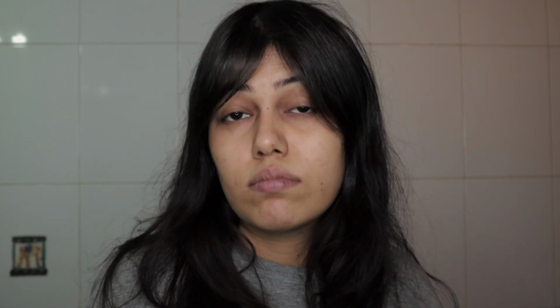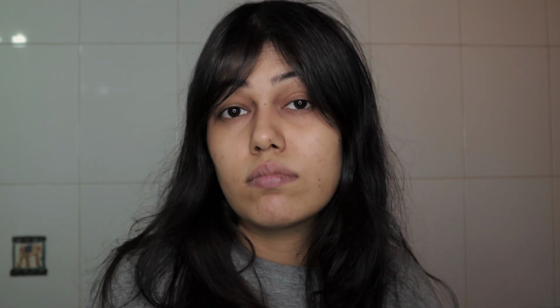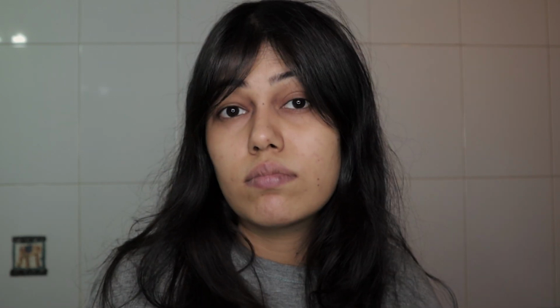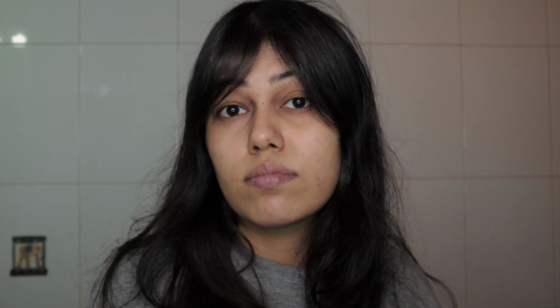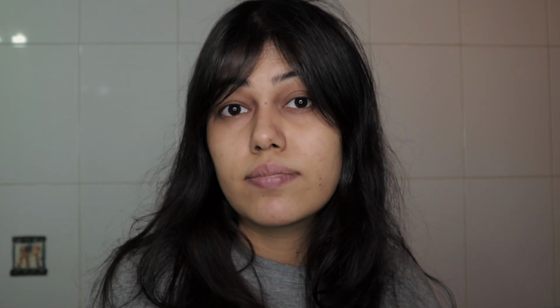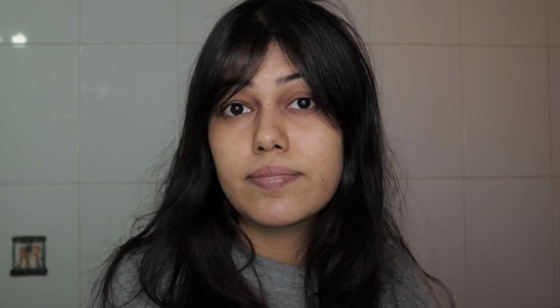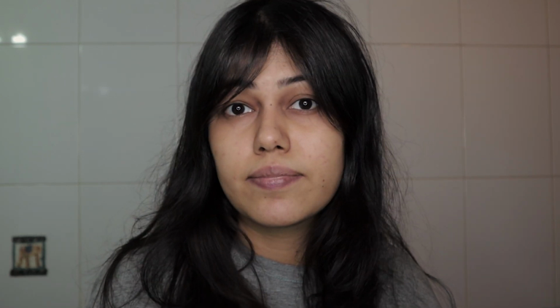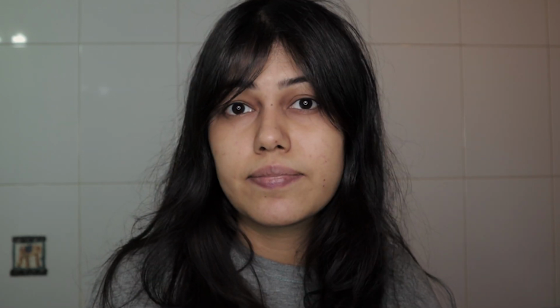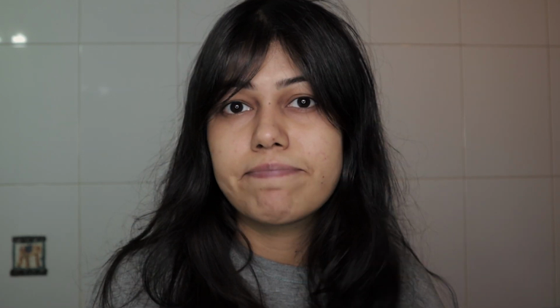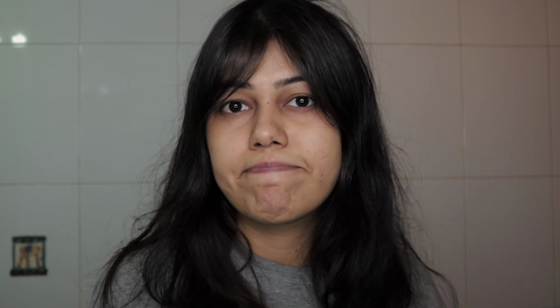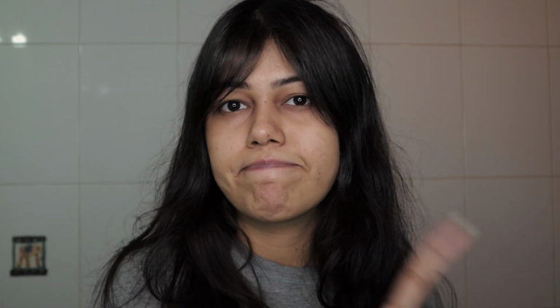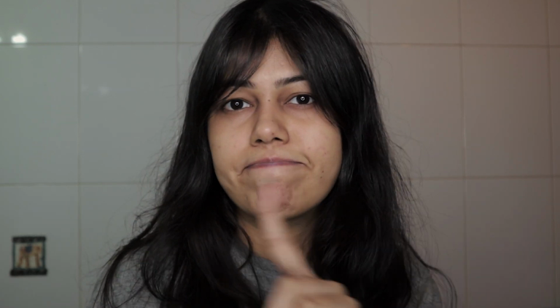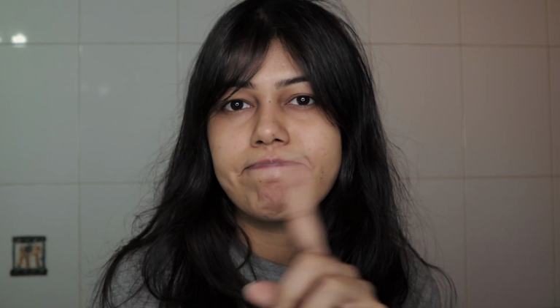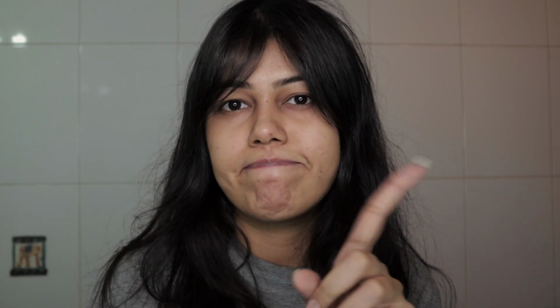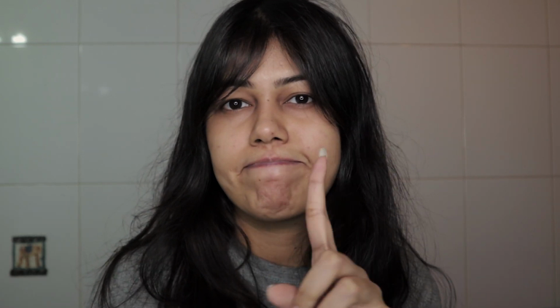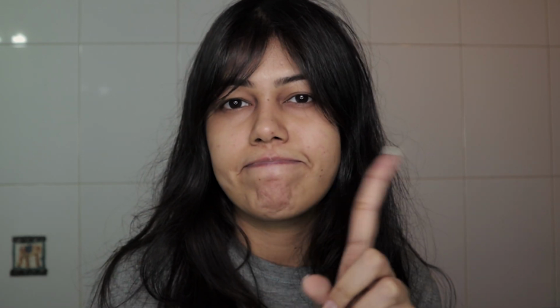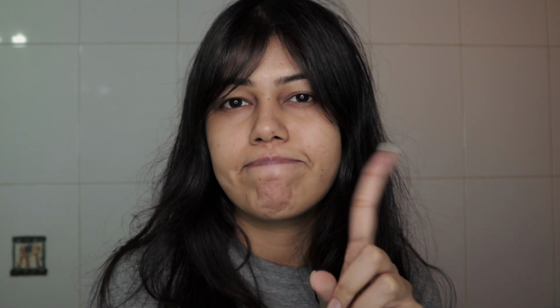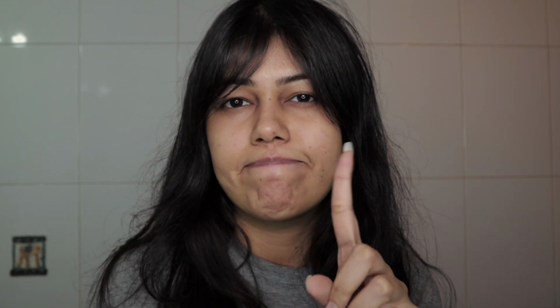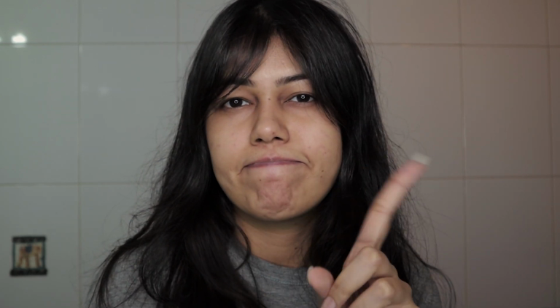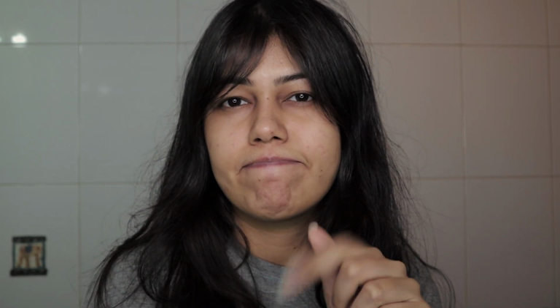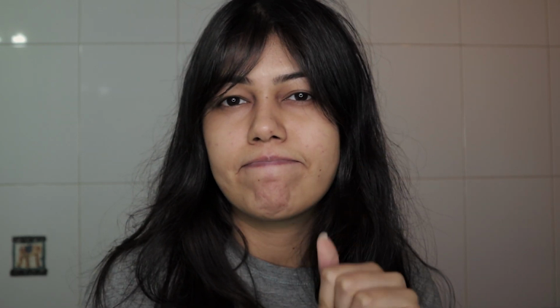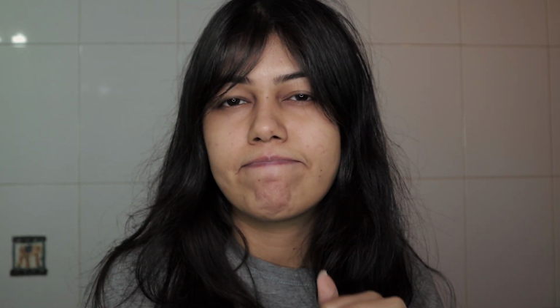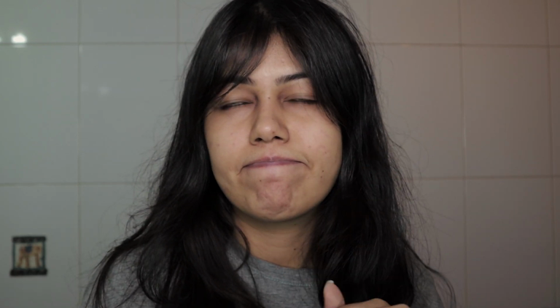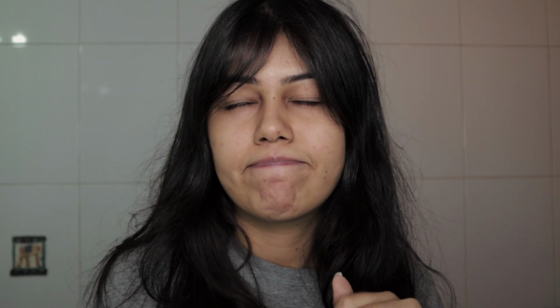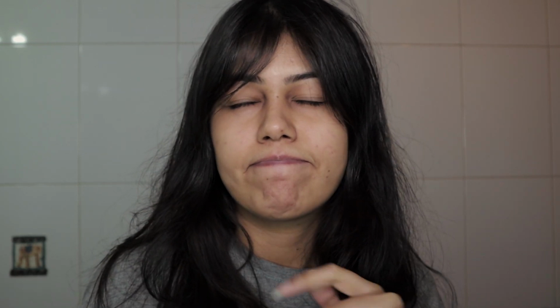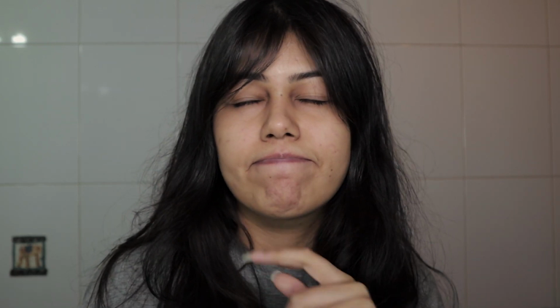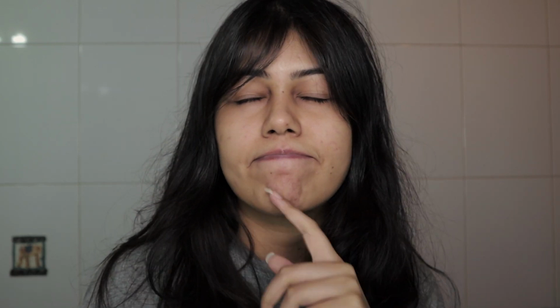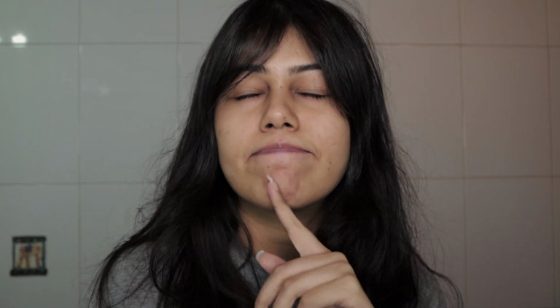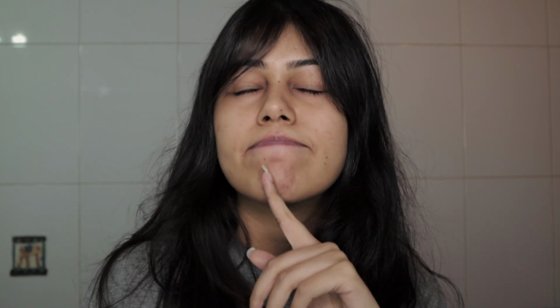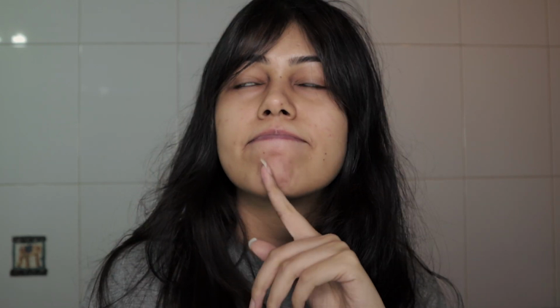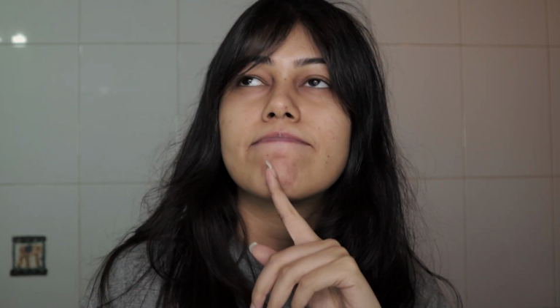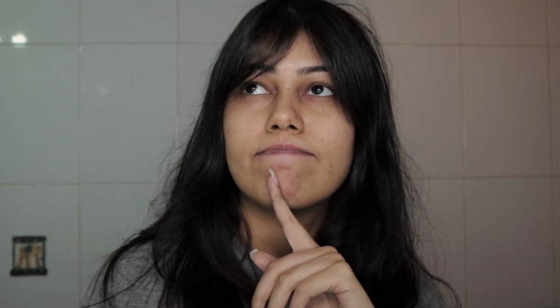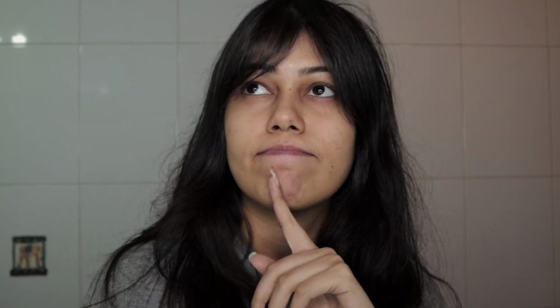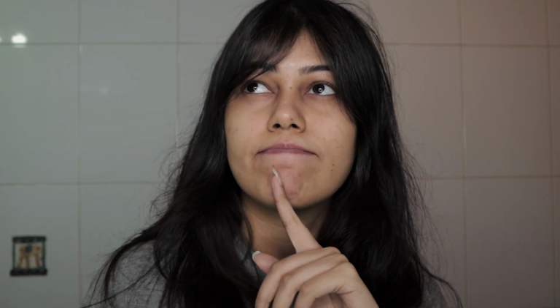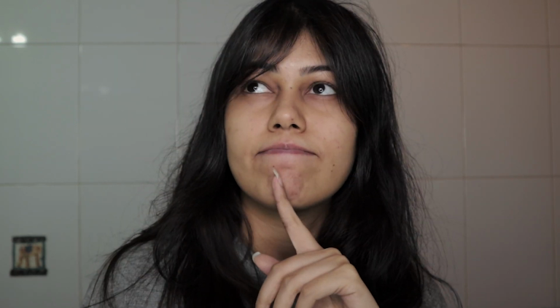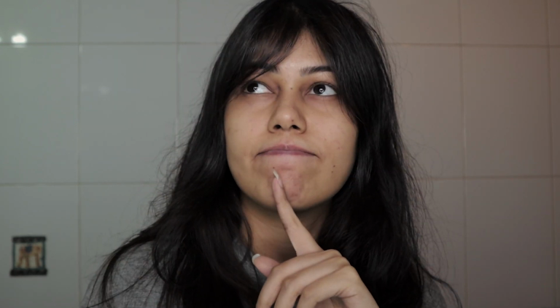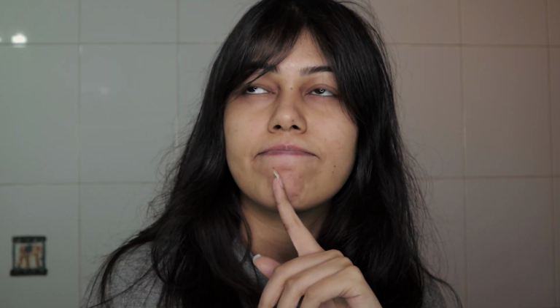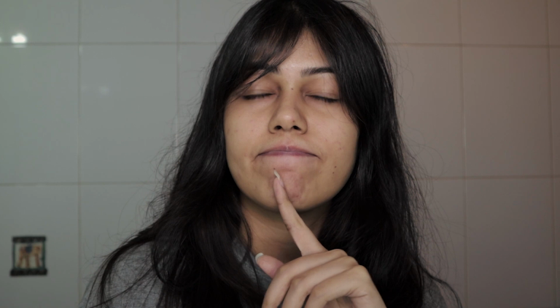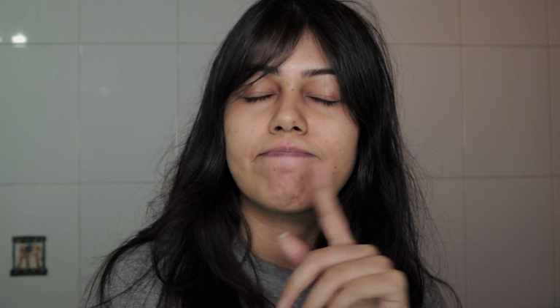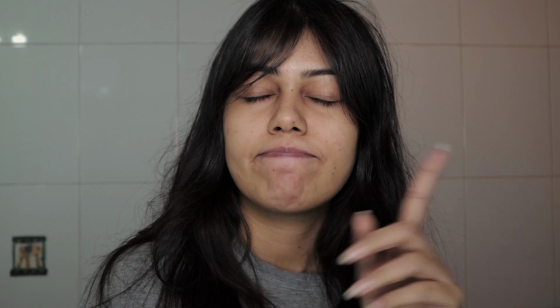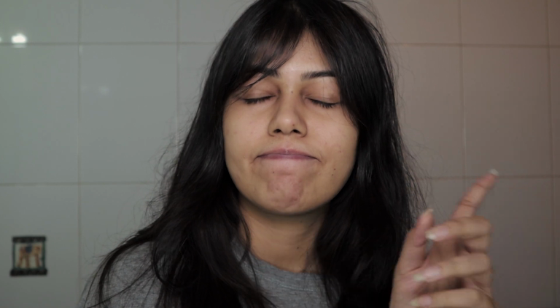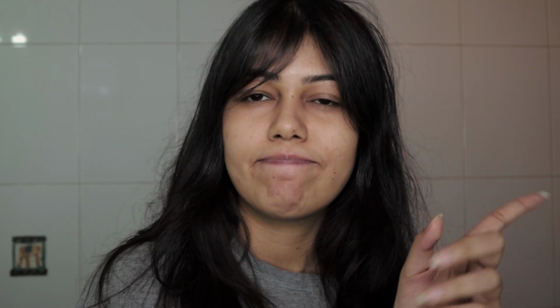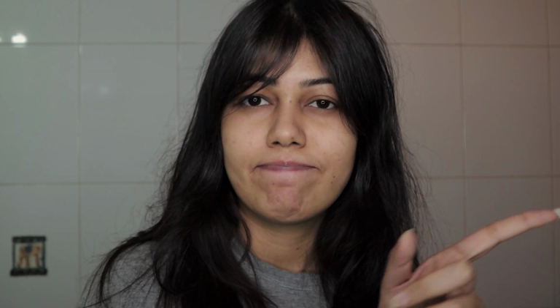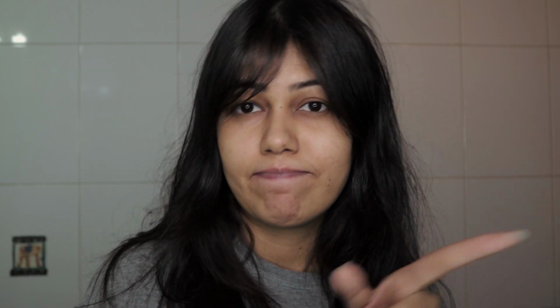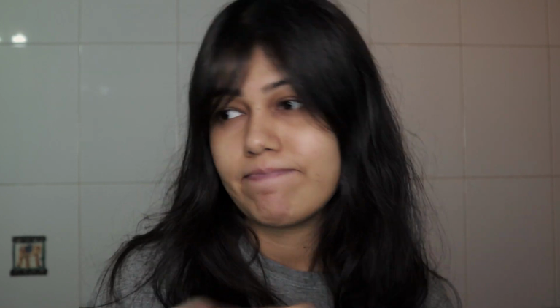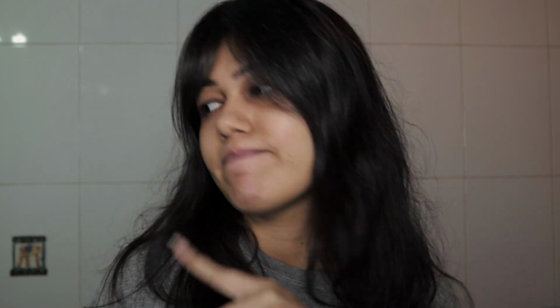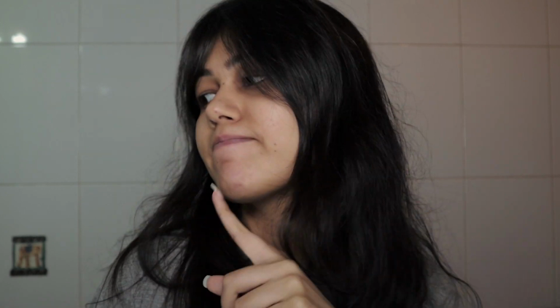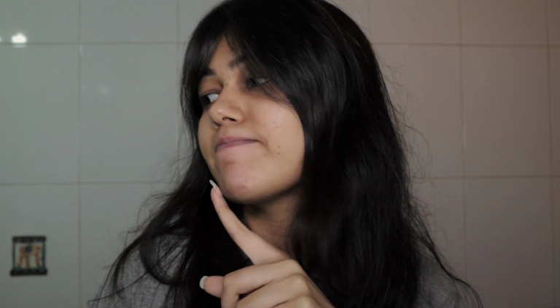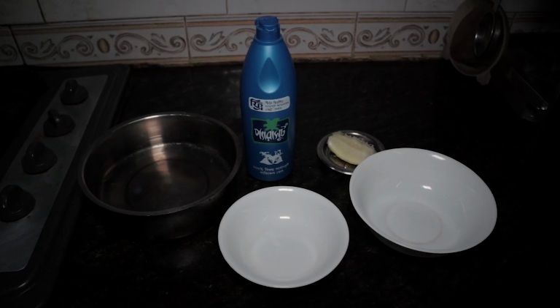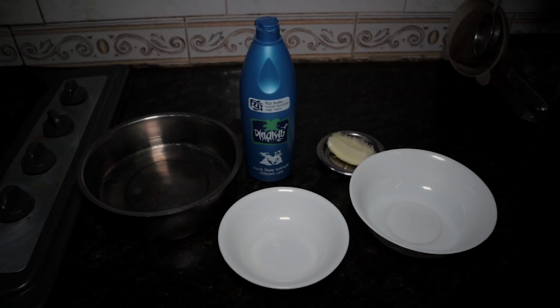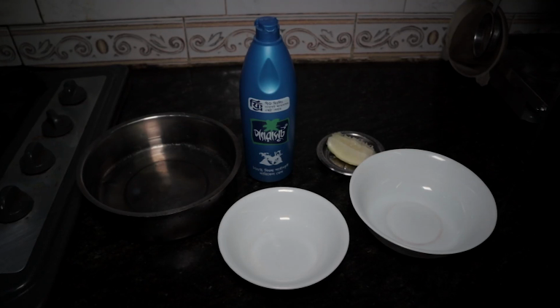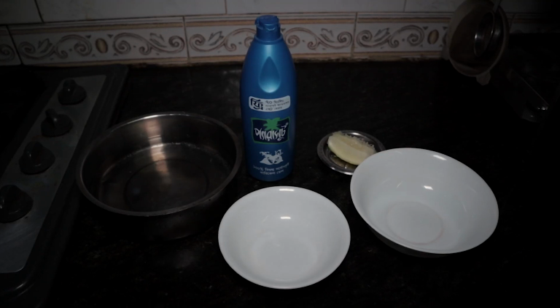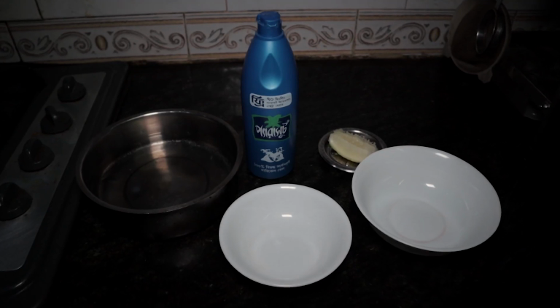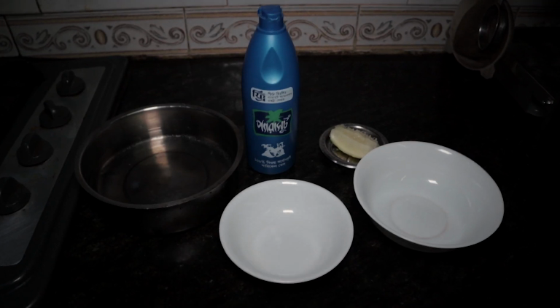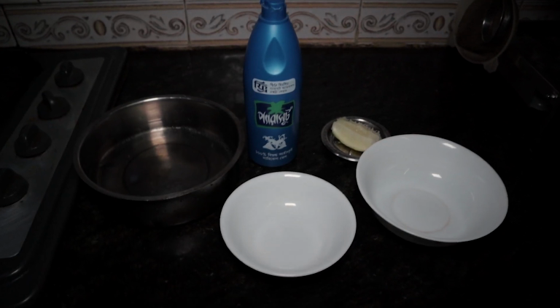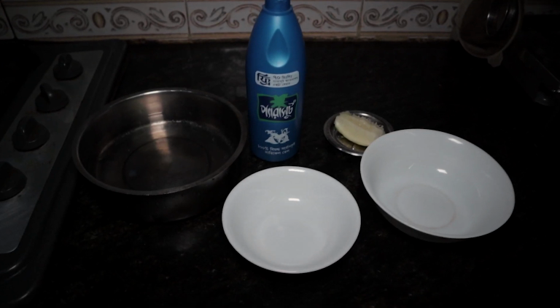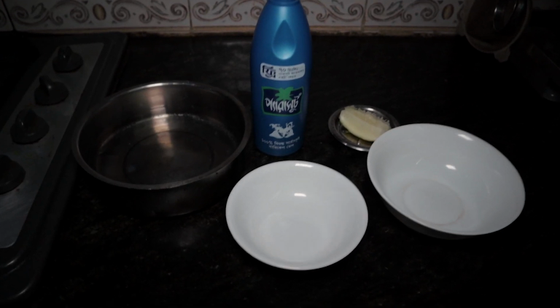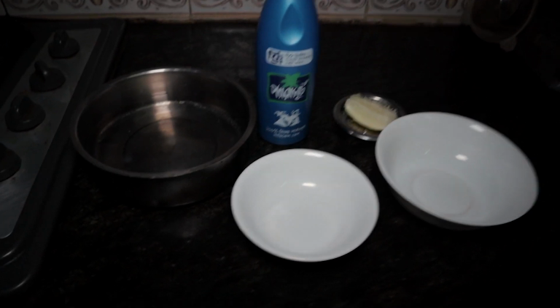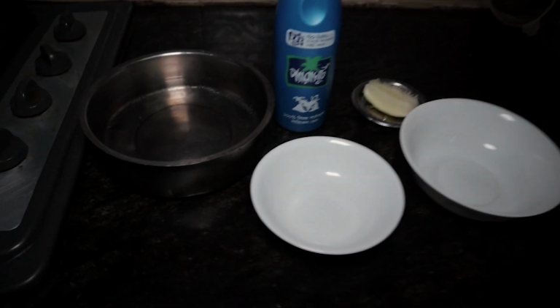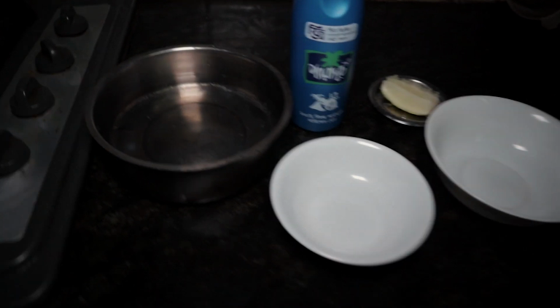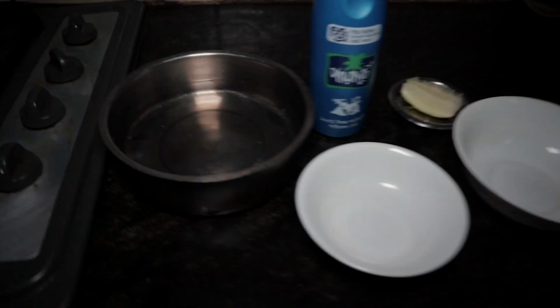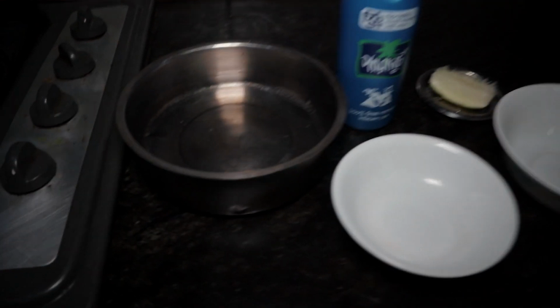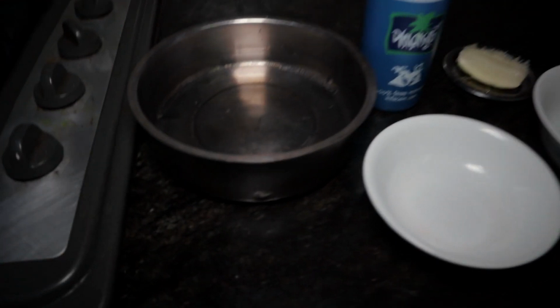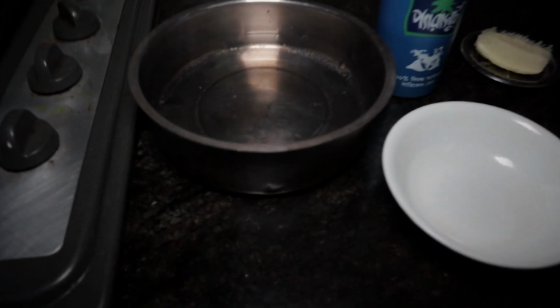So, you should use 2 ingredients. Let's start now. First, I will use the double boiler method.